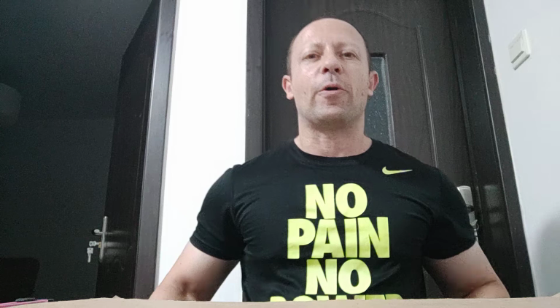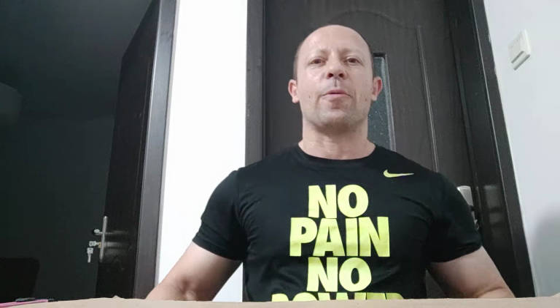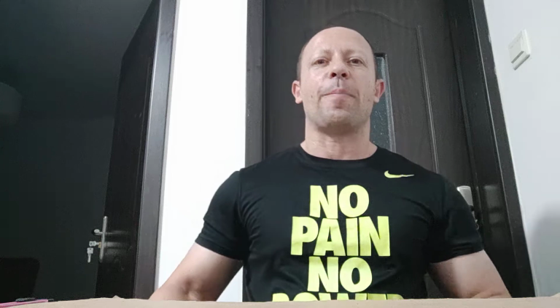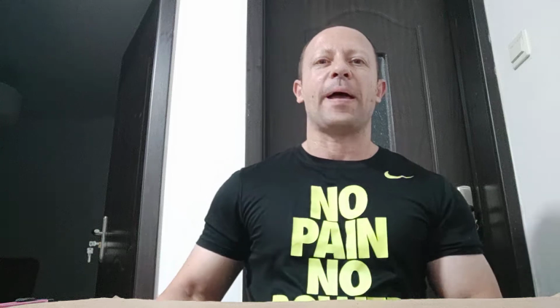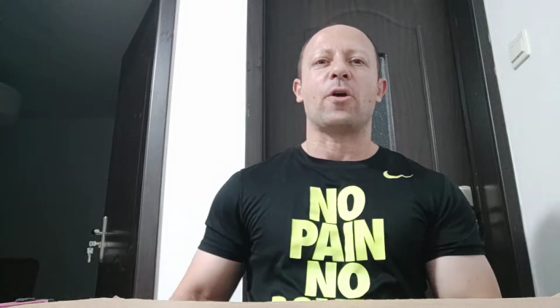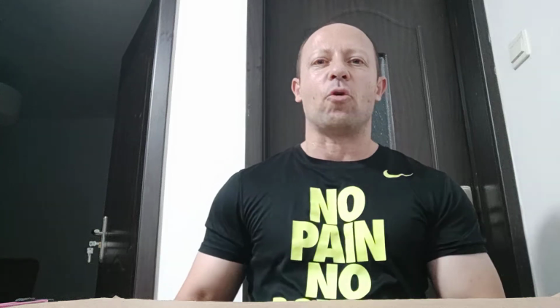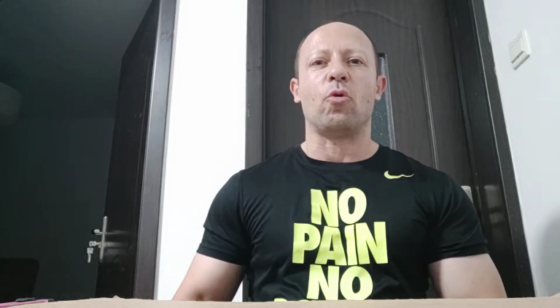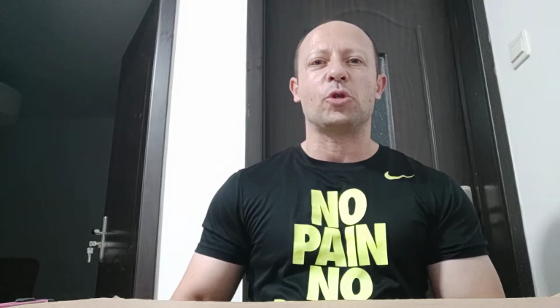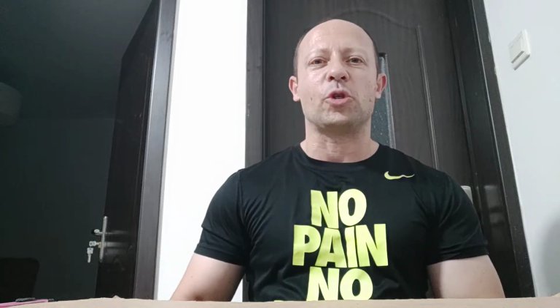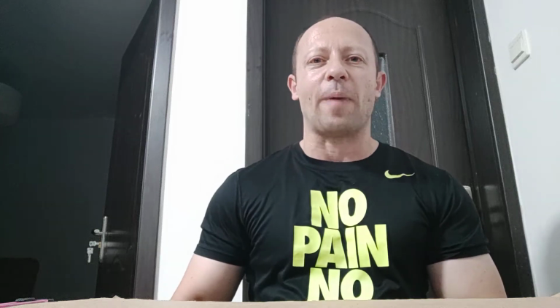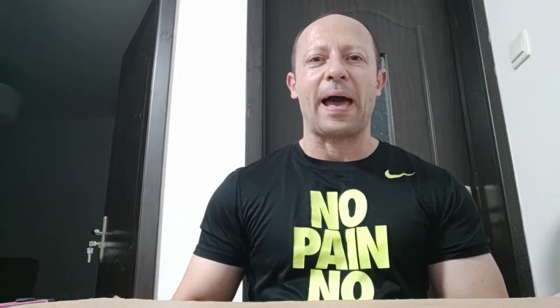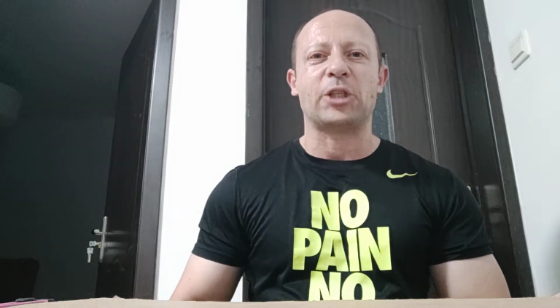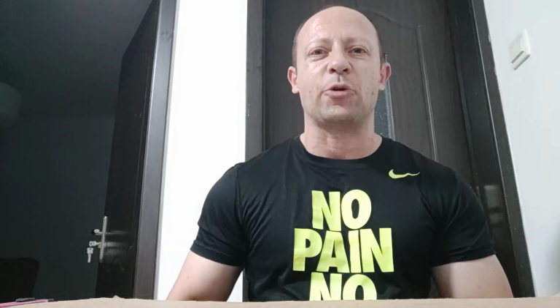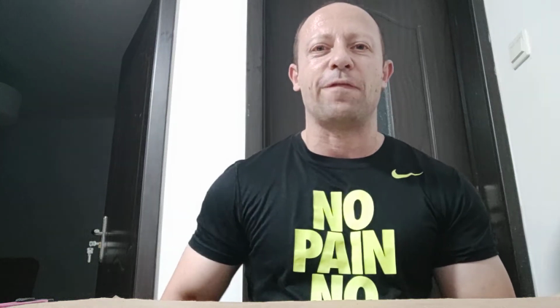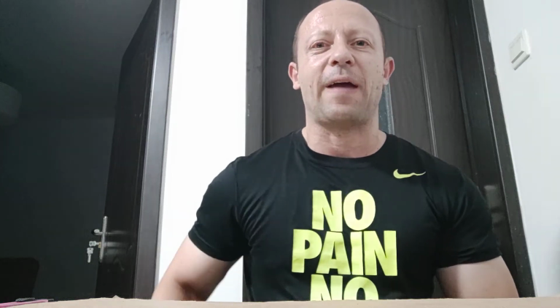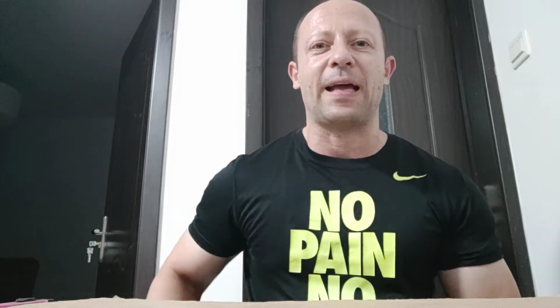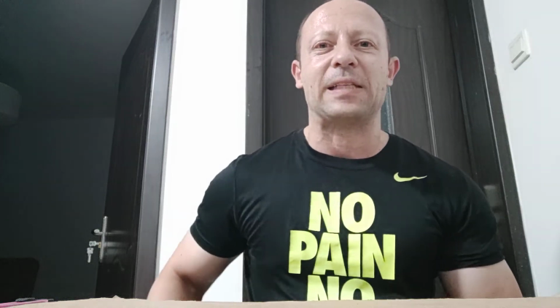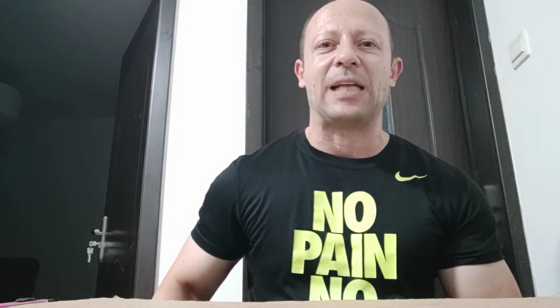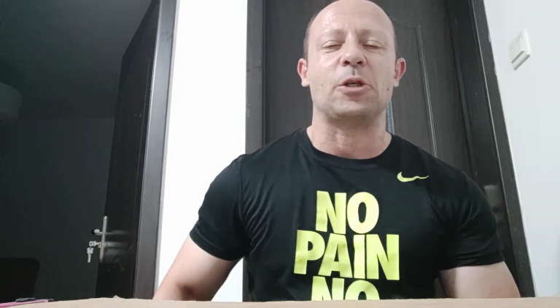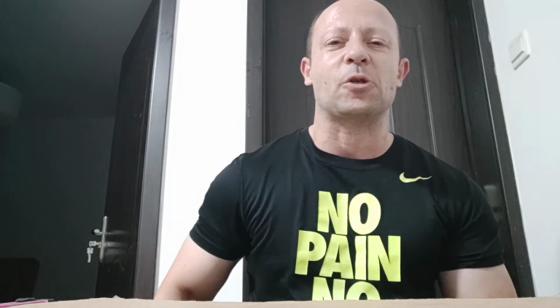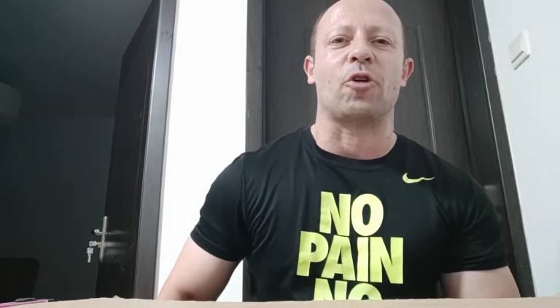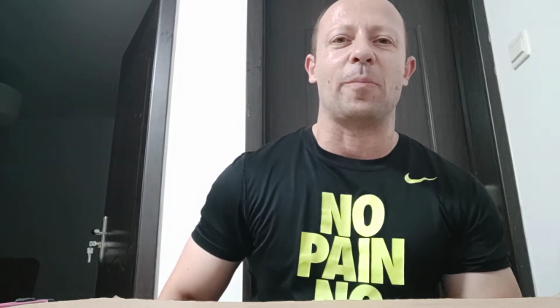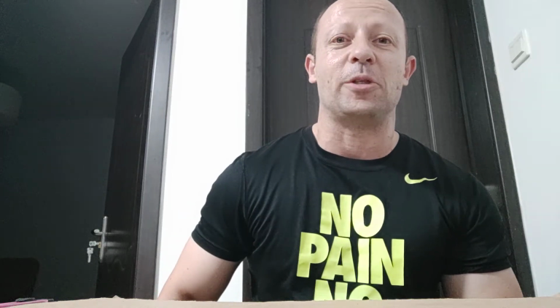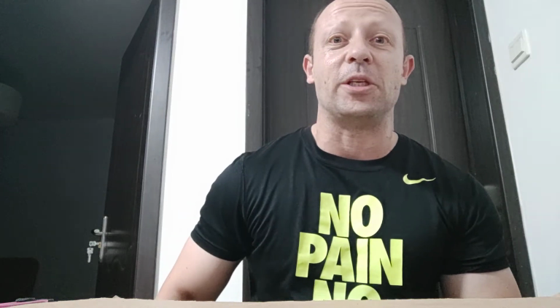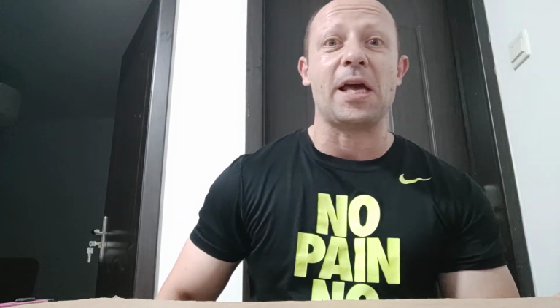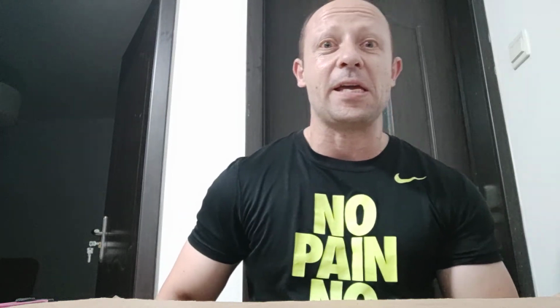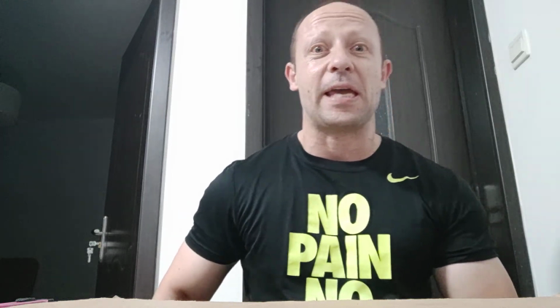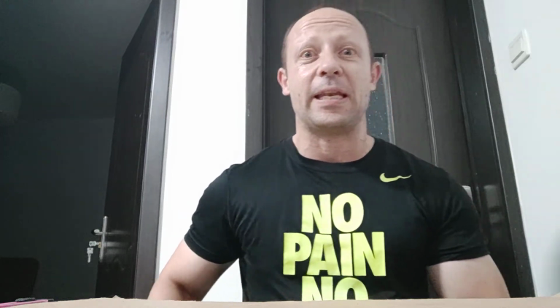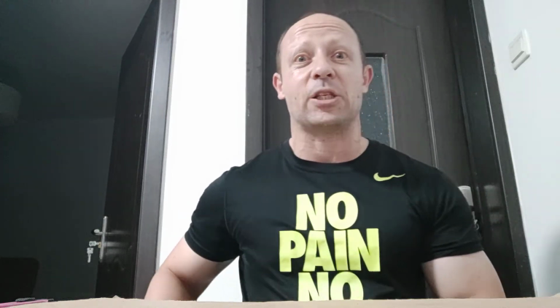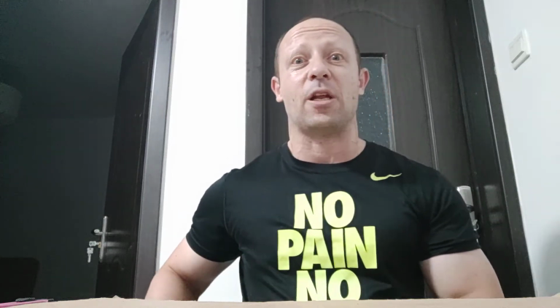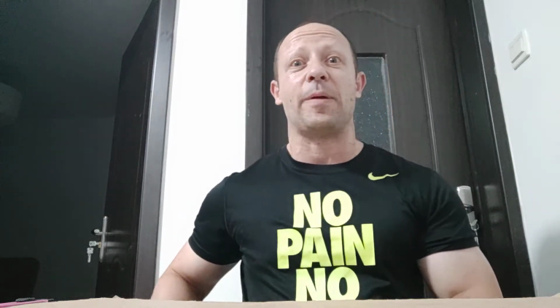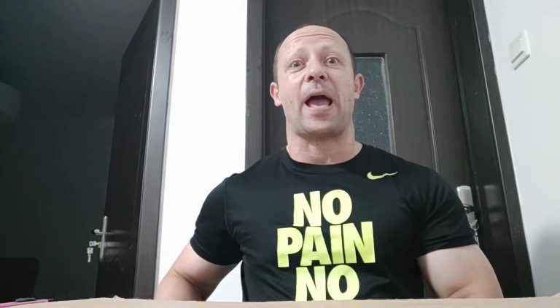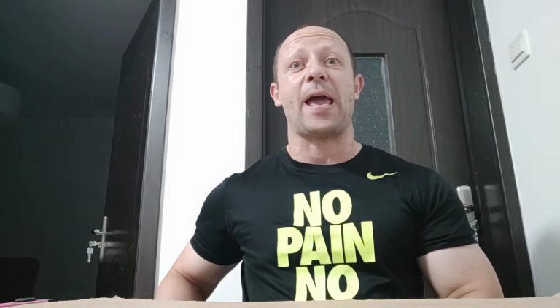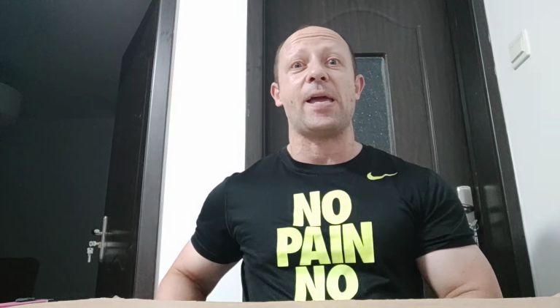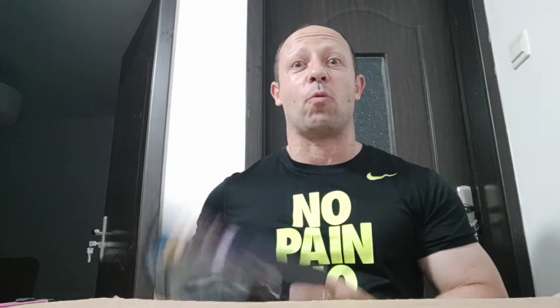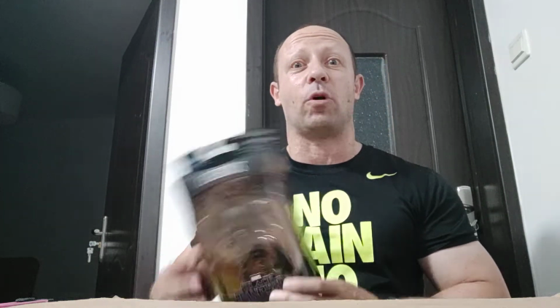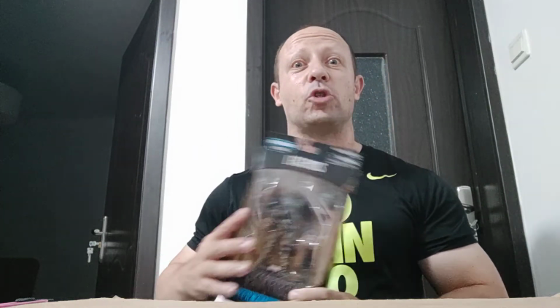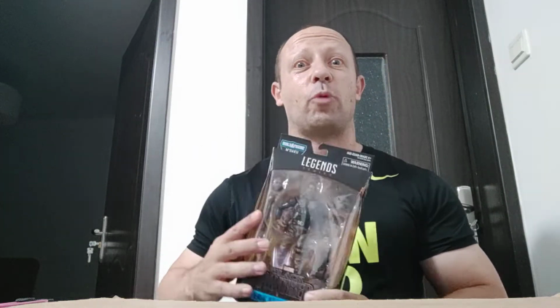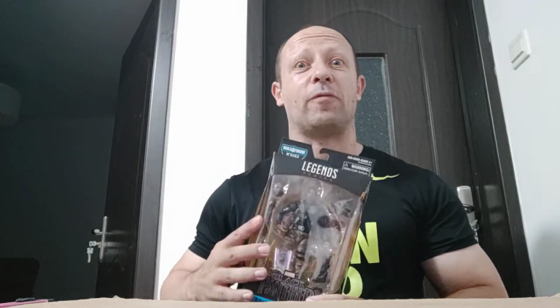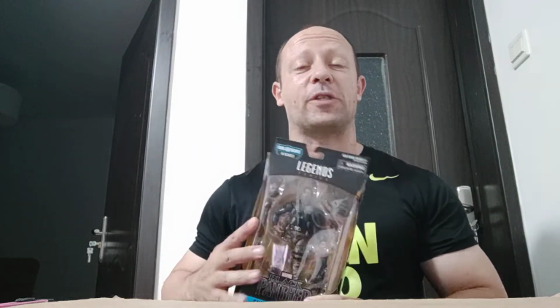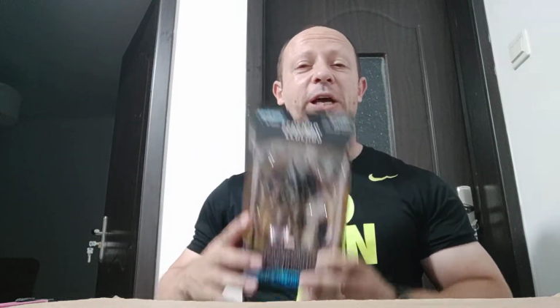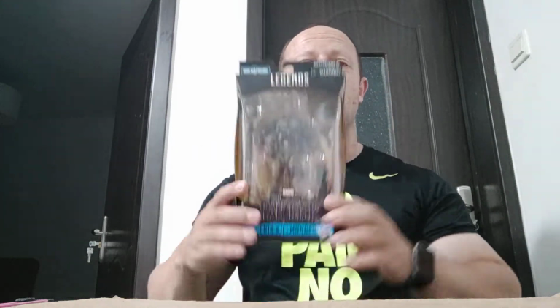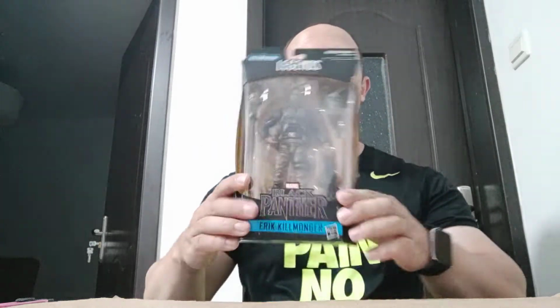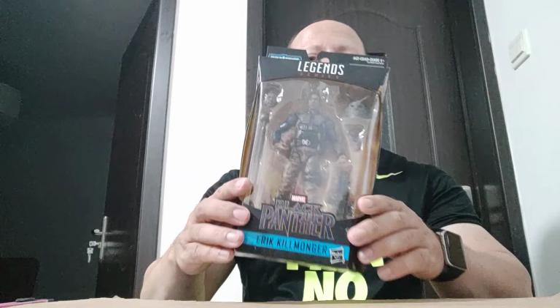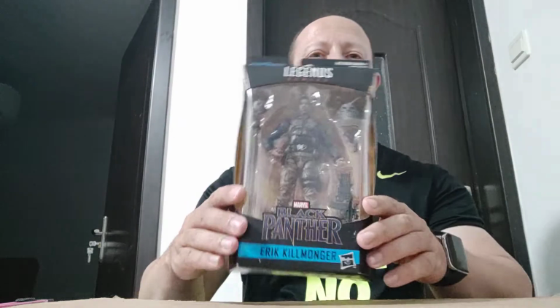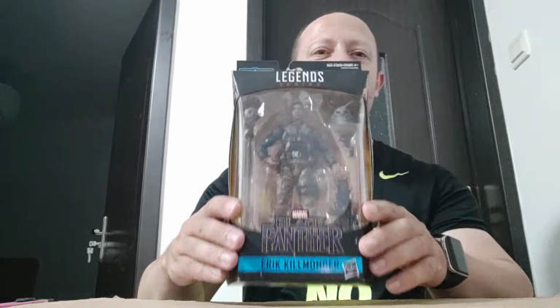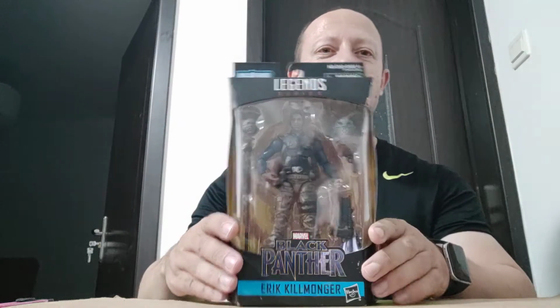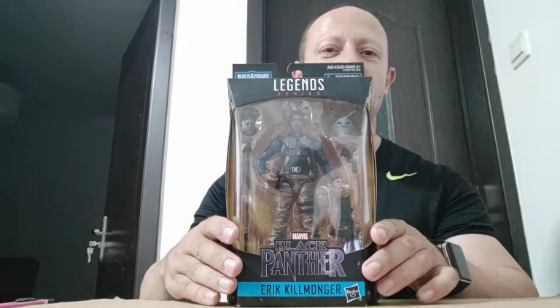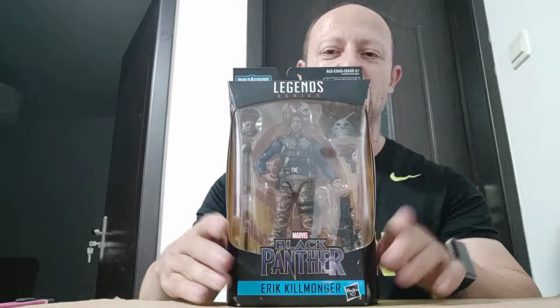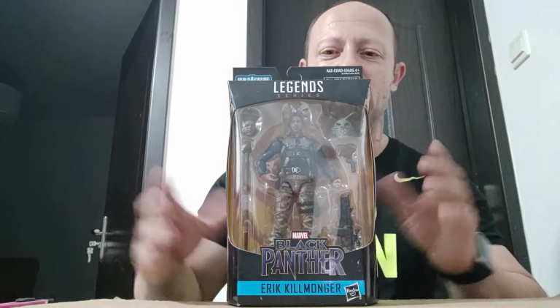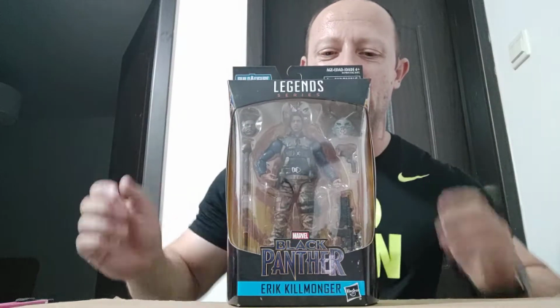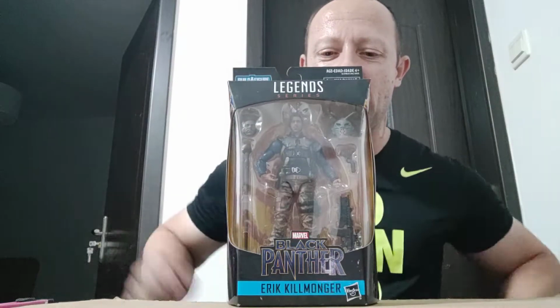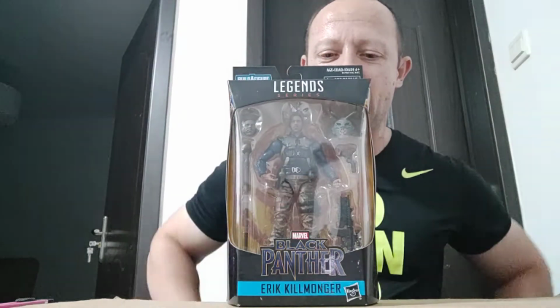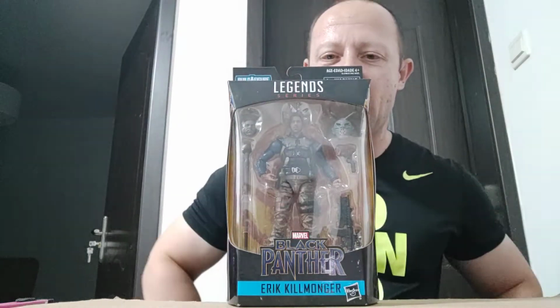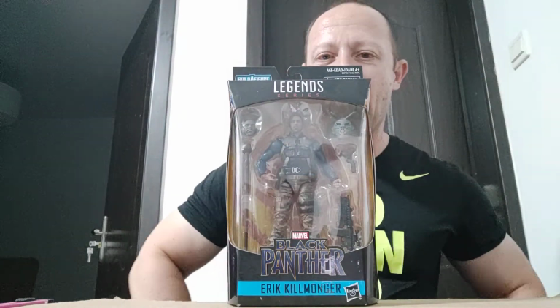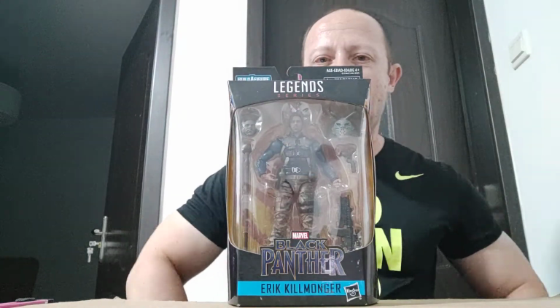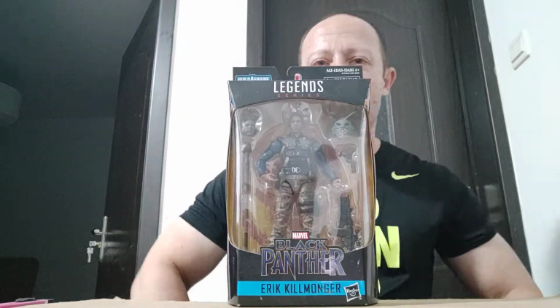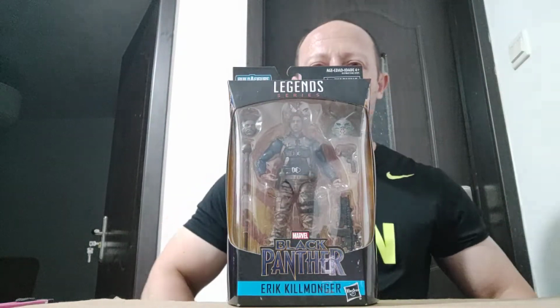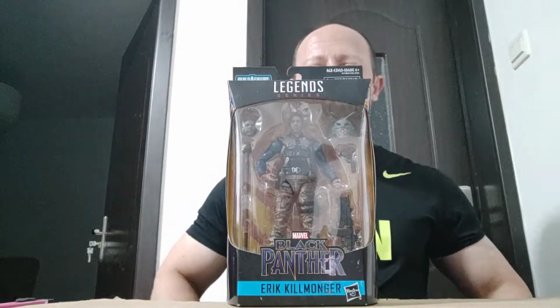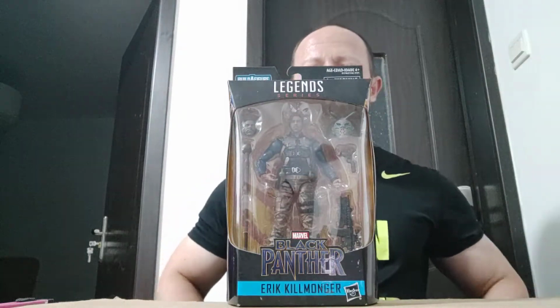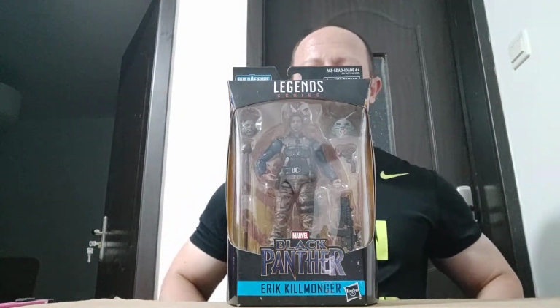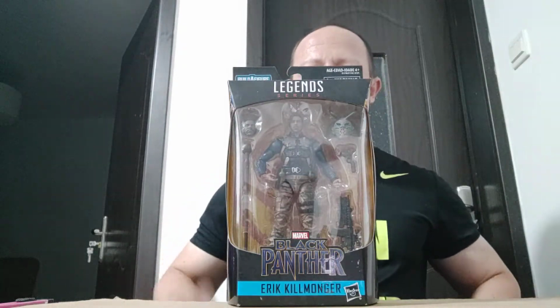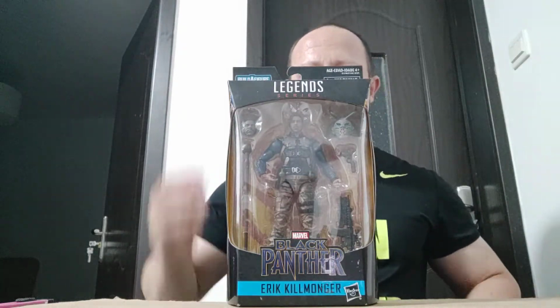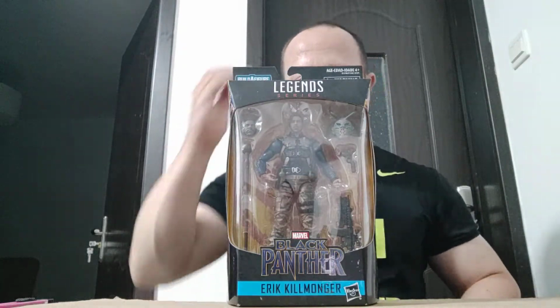Welcome back awesome Actionoid fans and subscribers. Today it is going to be a 1:12 scale Marvel Legends Eric Killmonger.